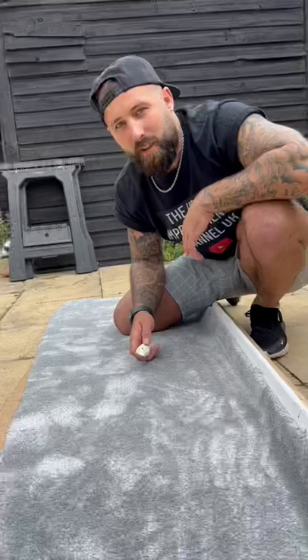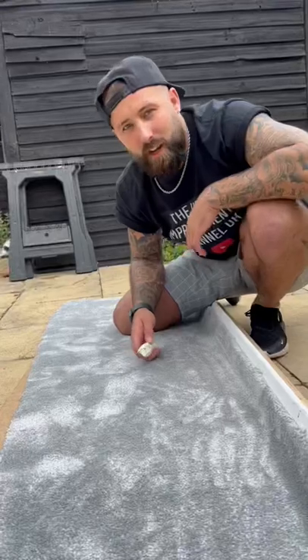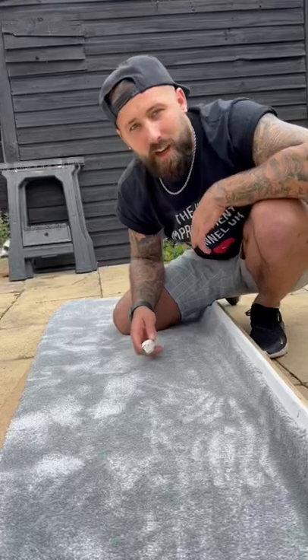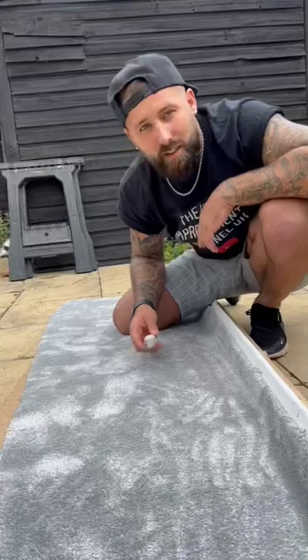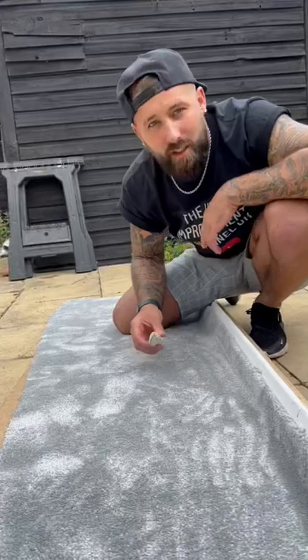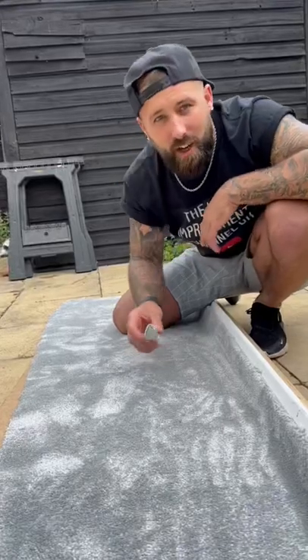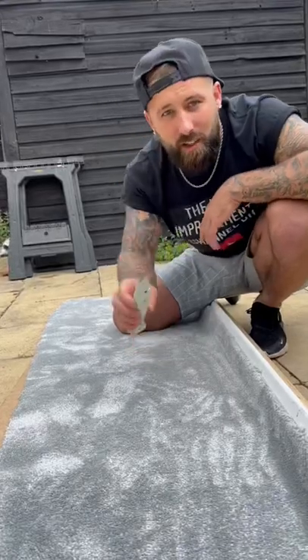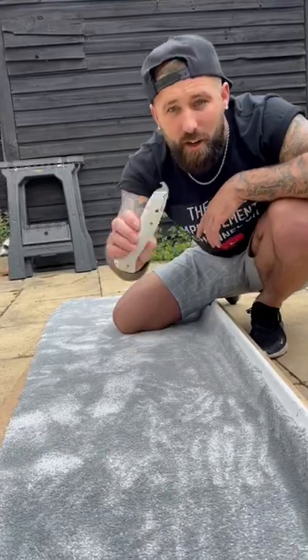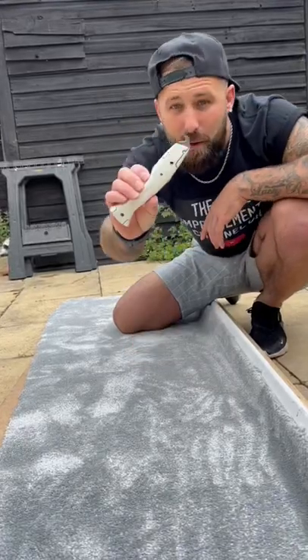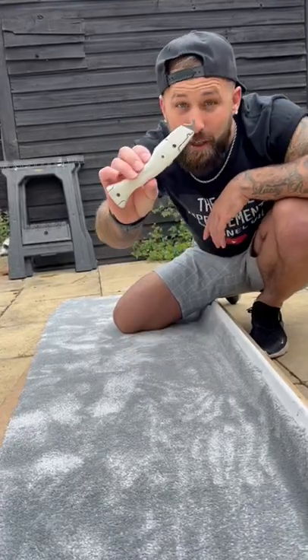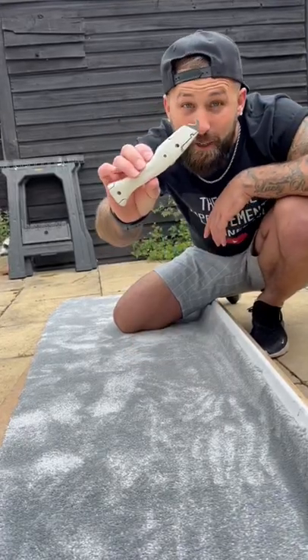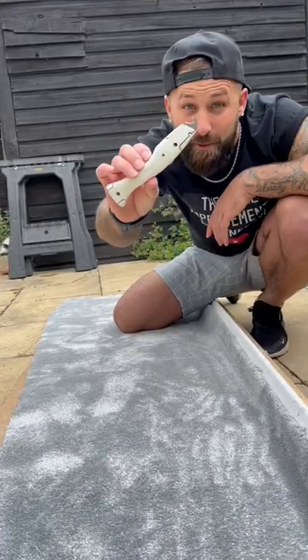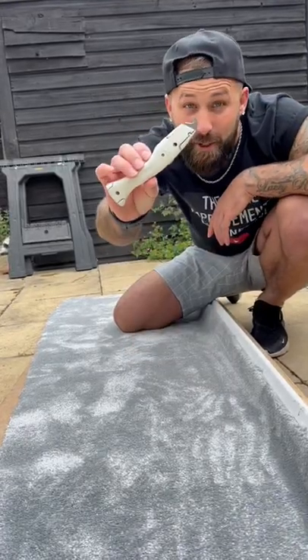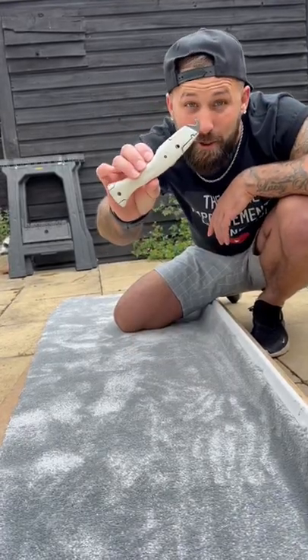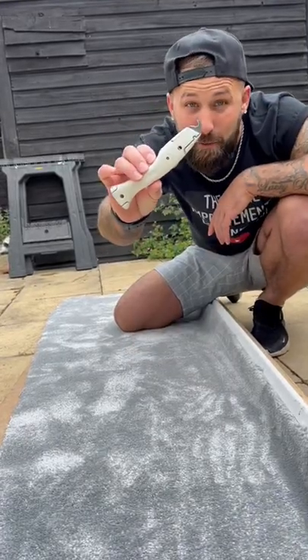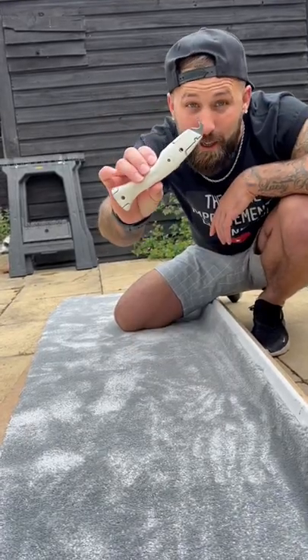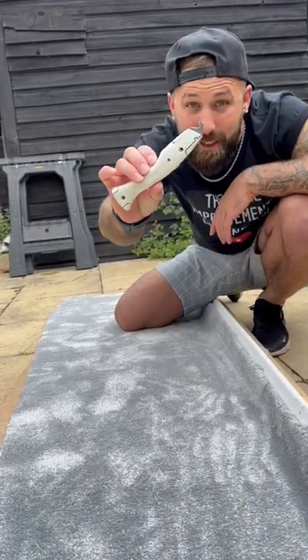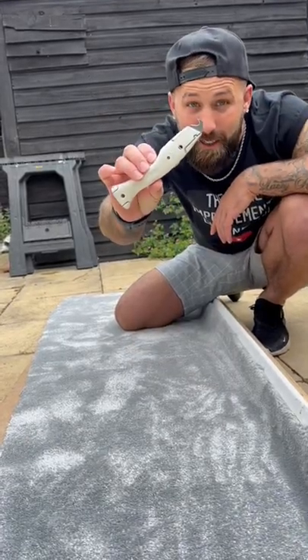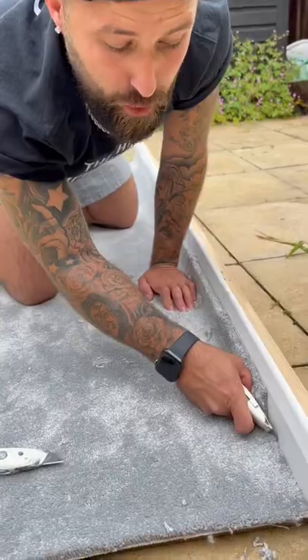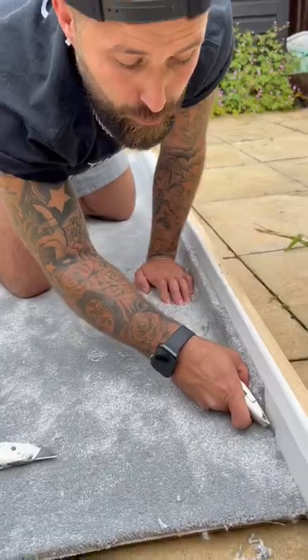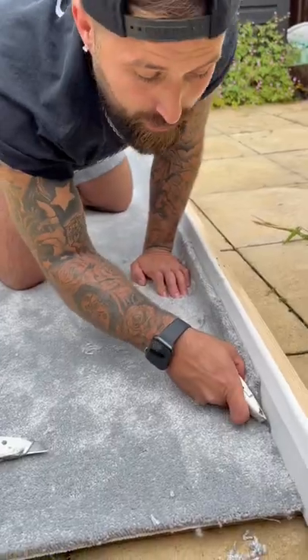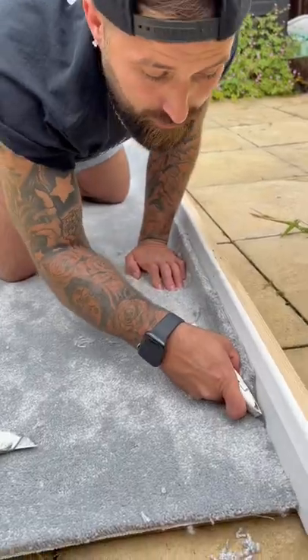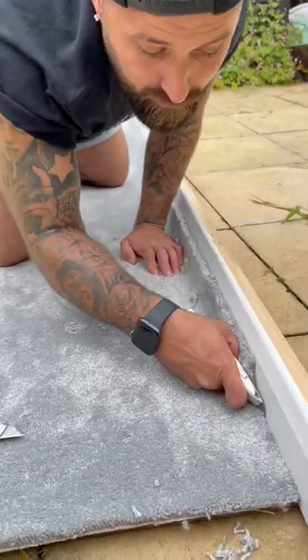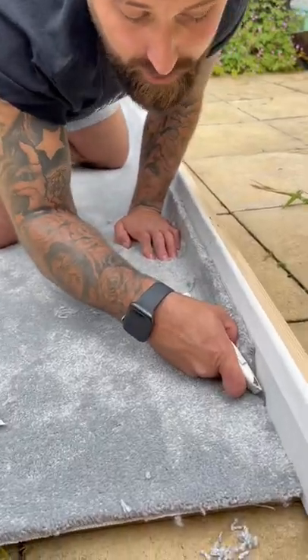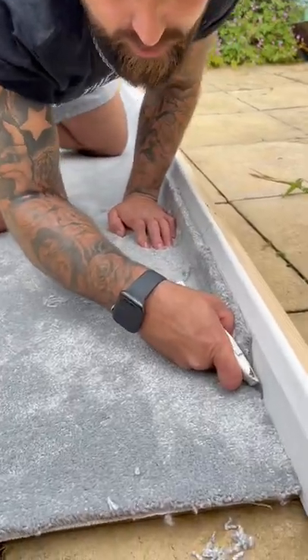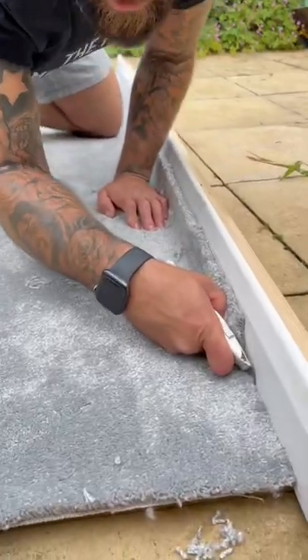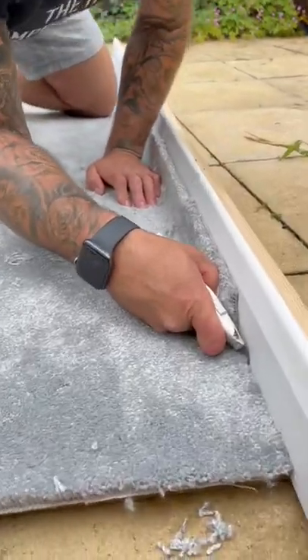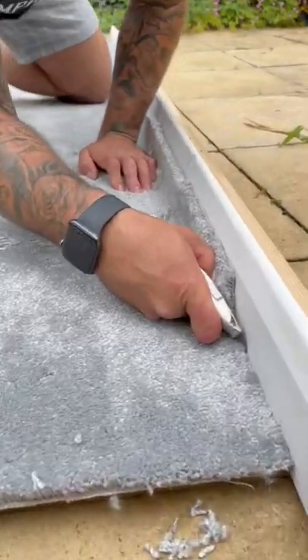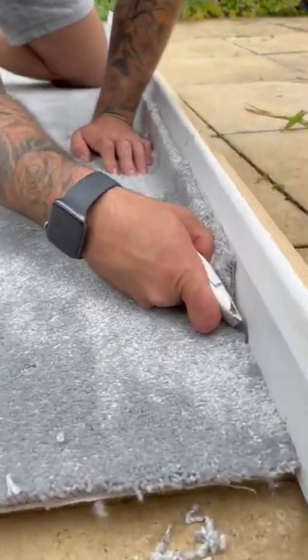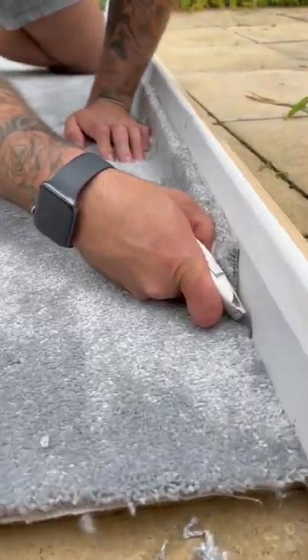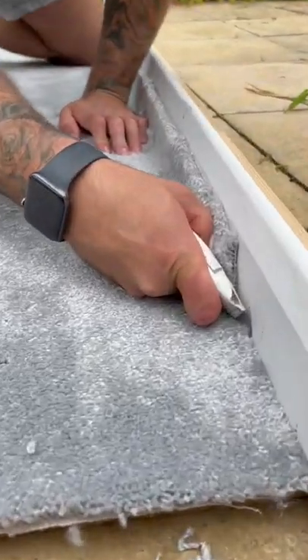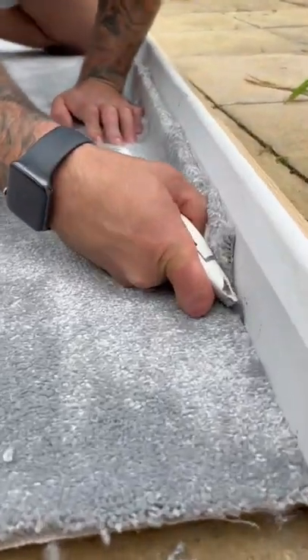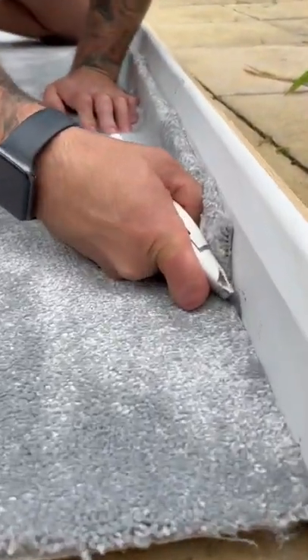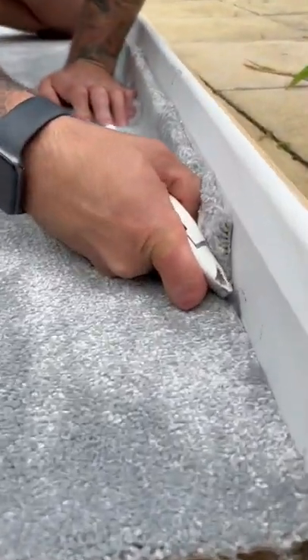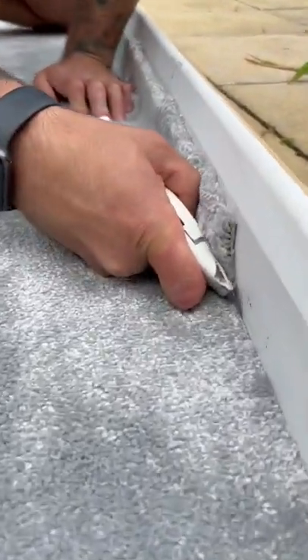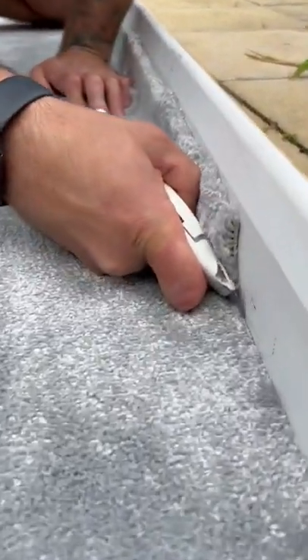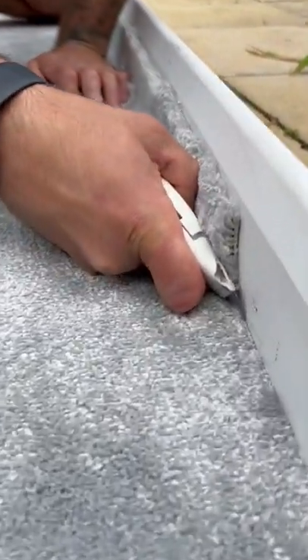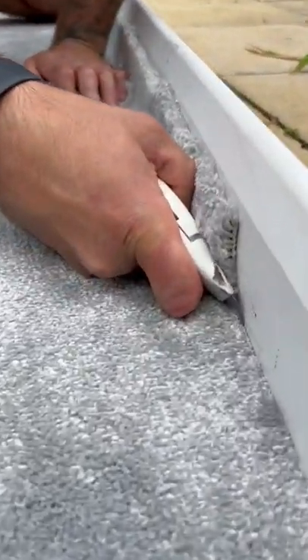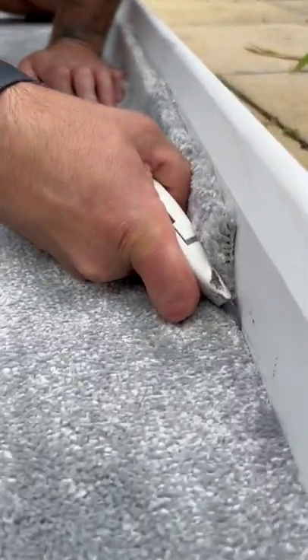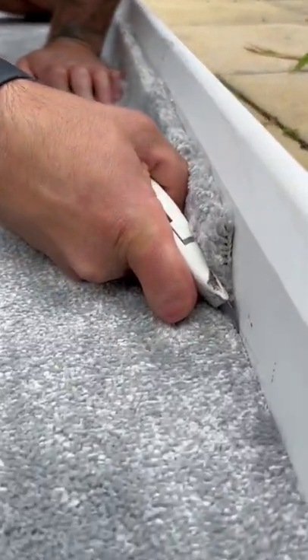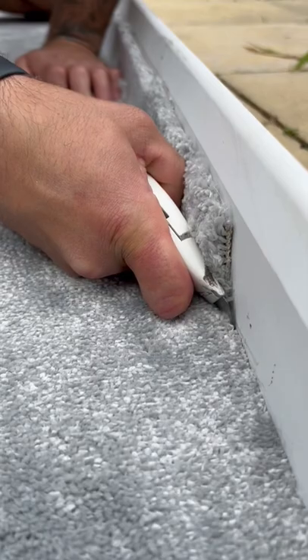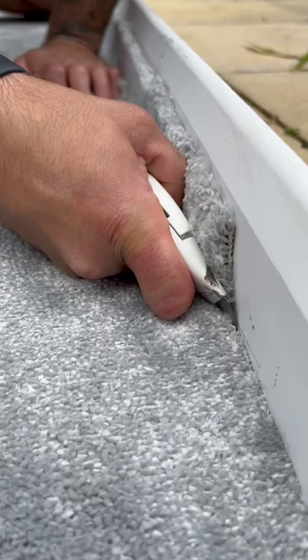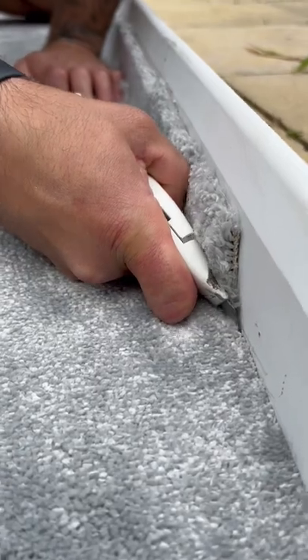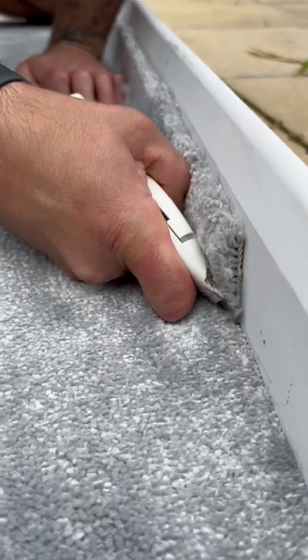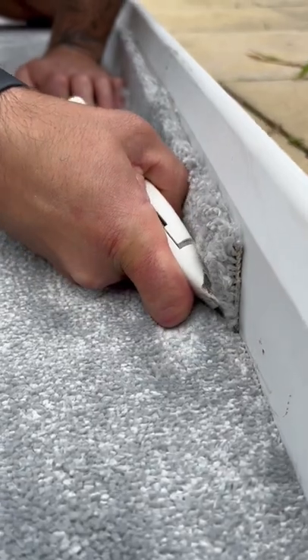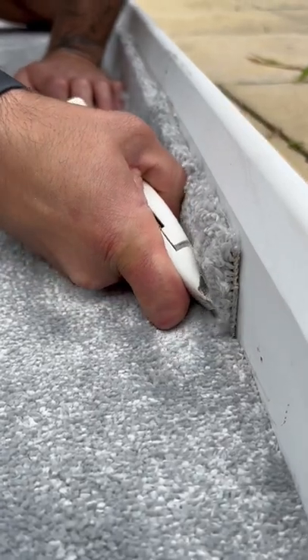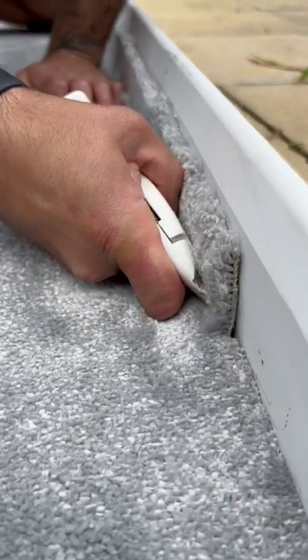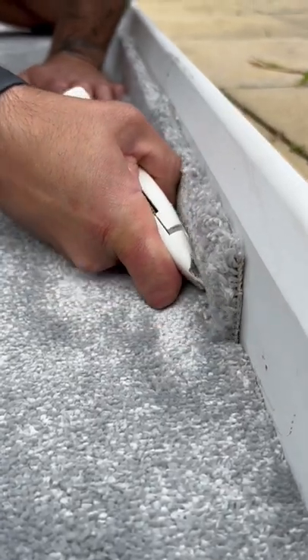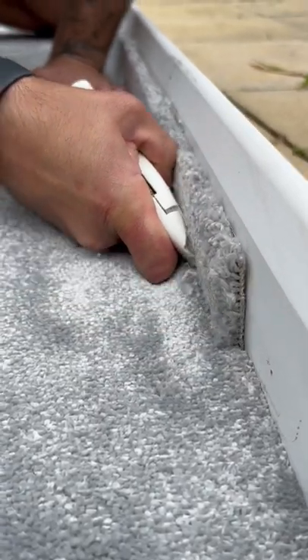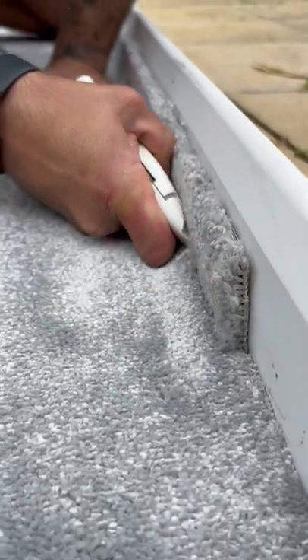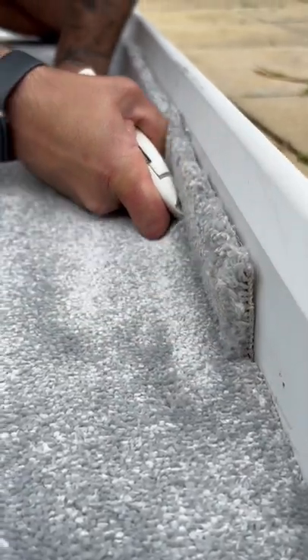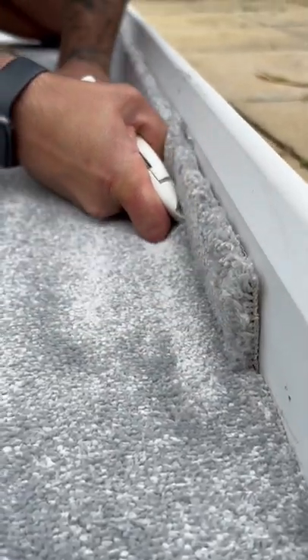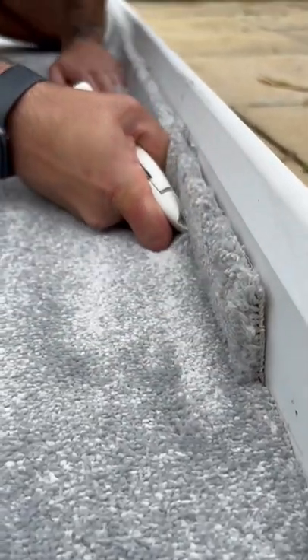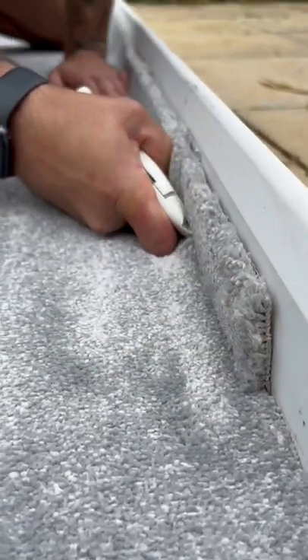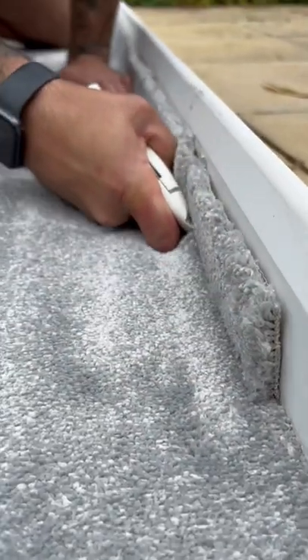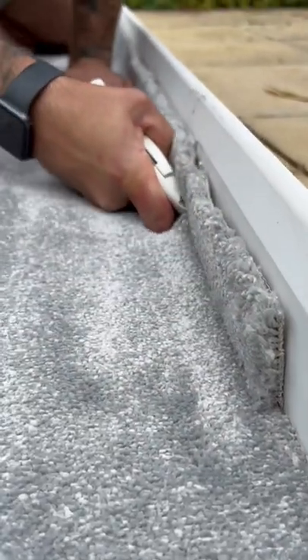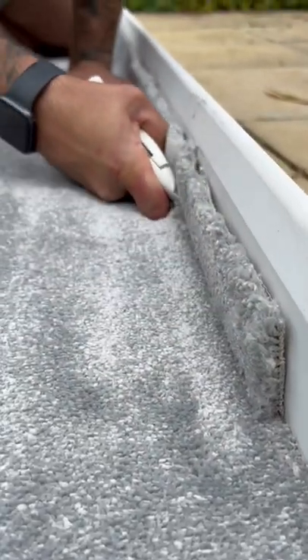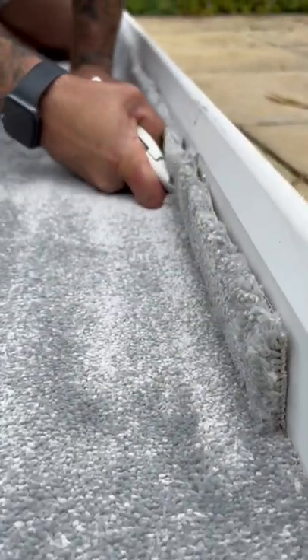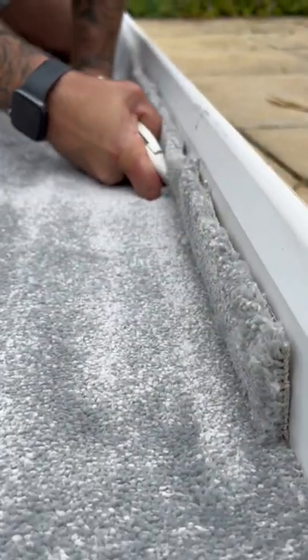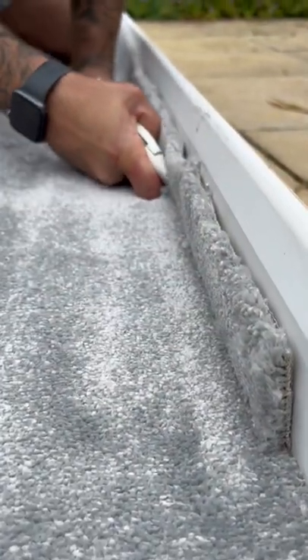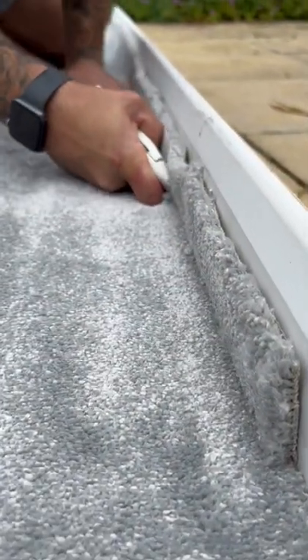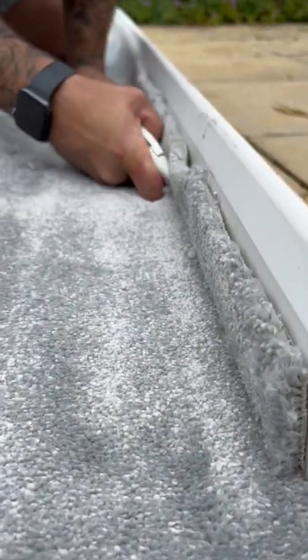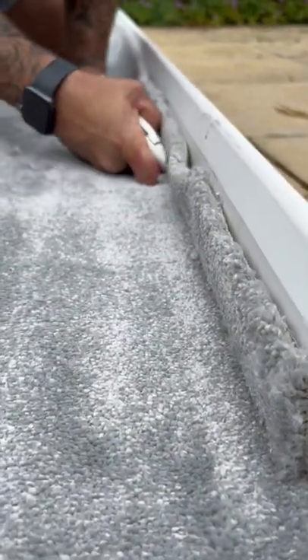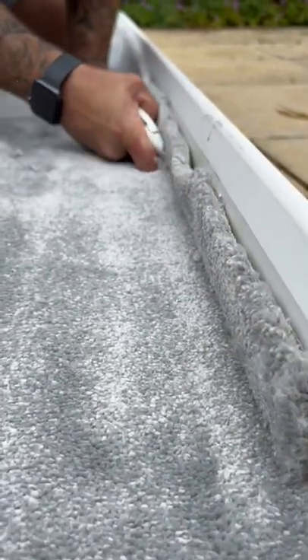How to cut a carpet with your hook blade. Push your blade flat against the wall, push it hard but firm, and drag it towards ya.